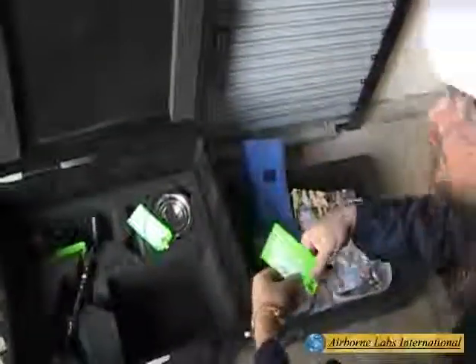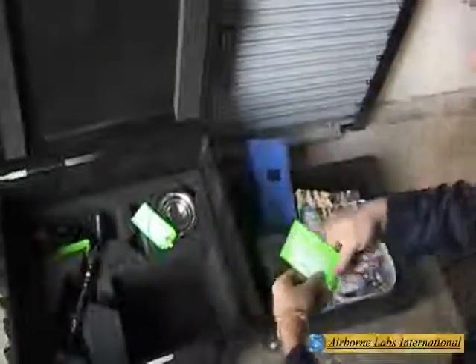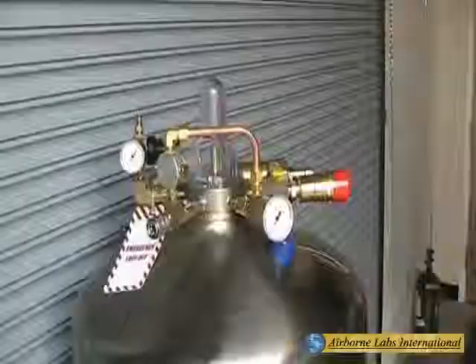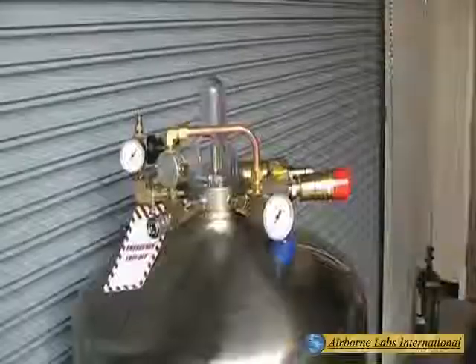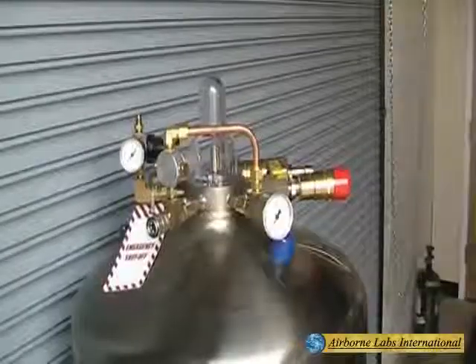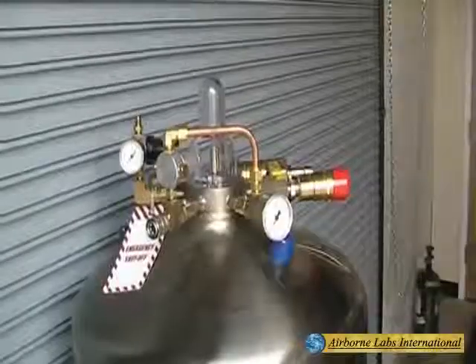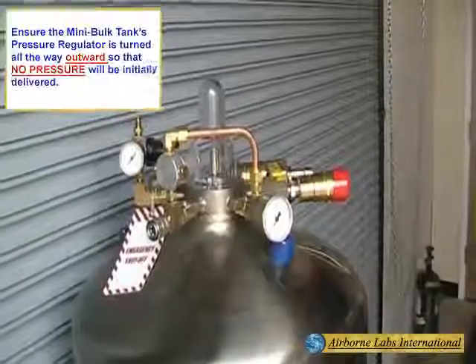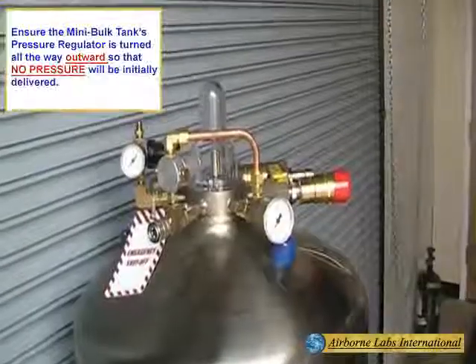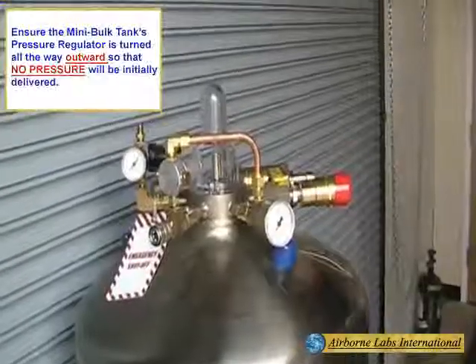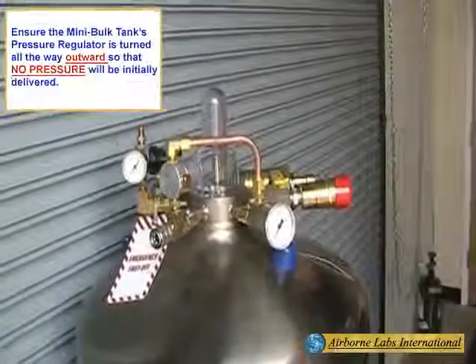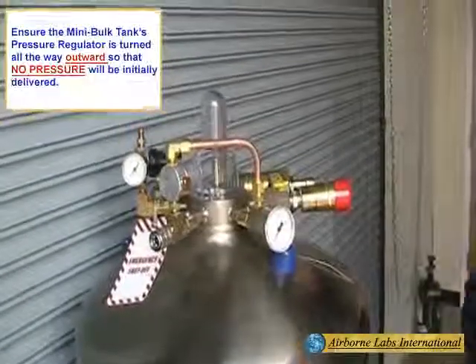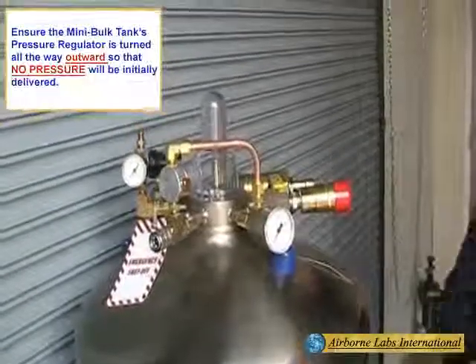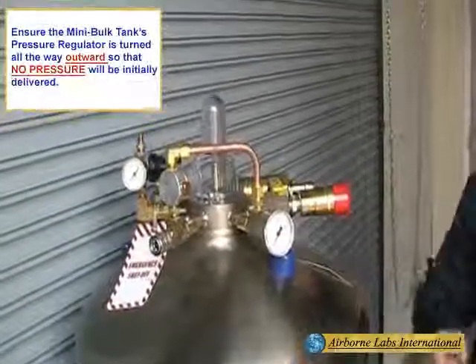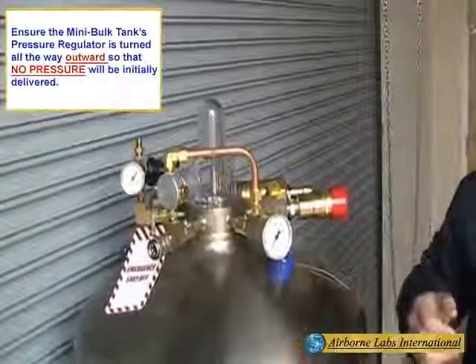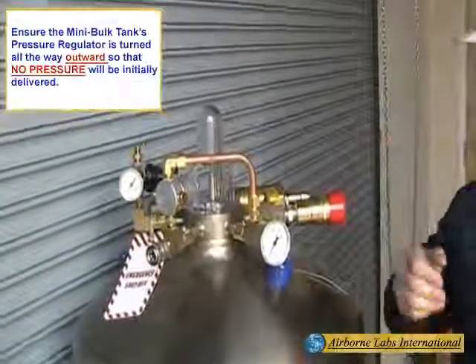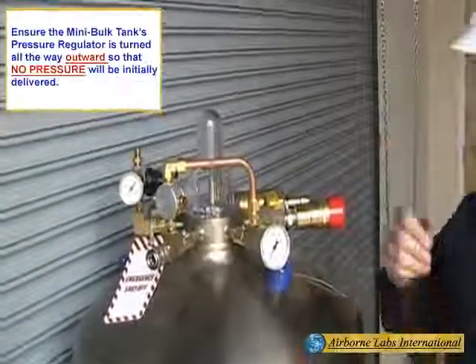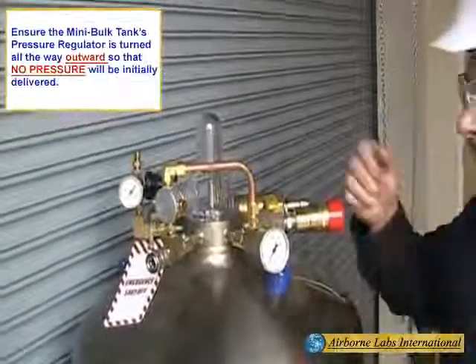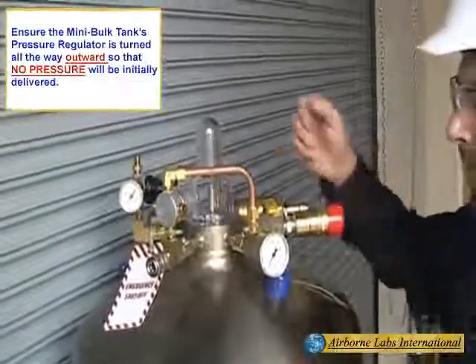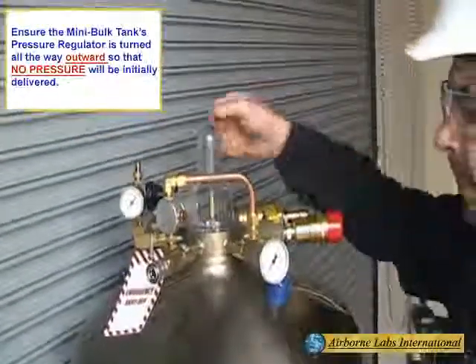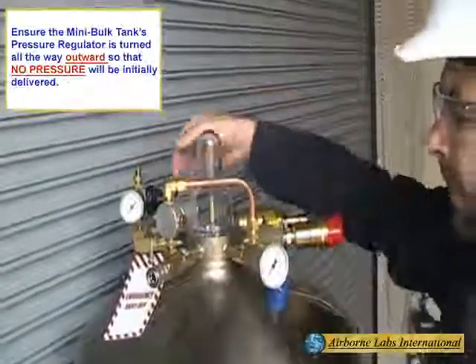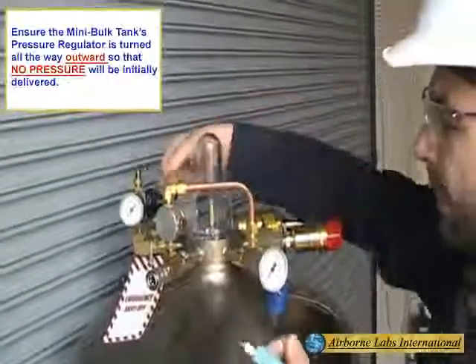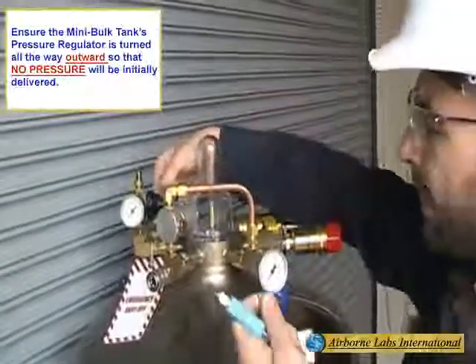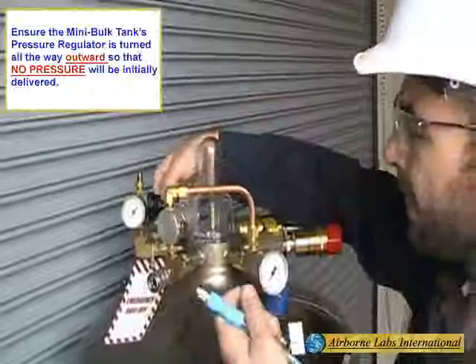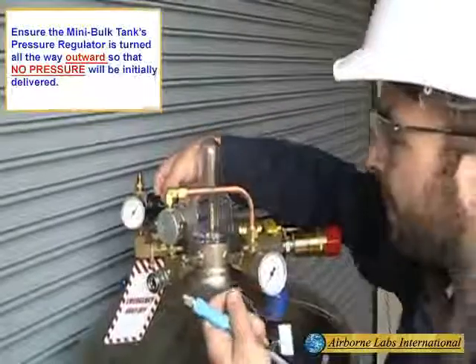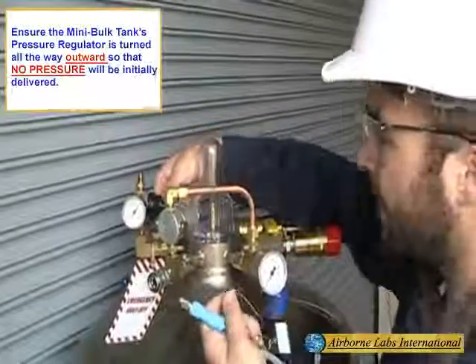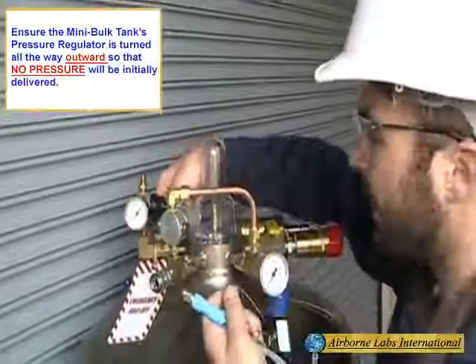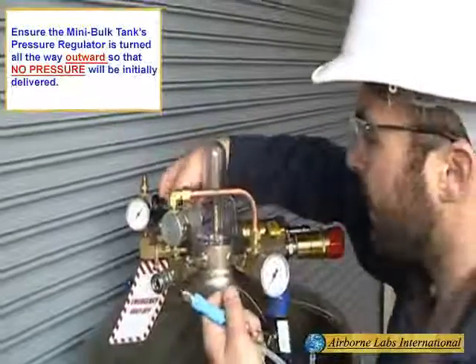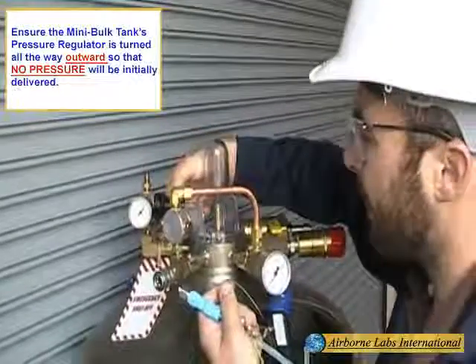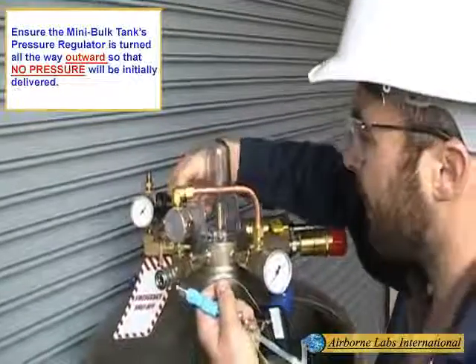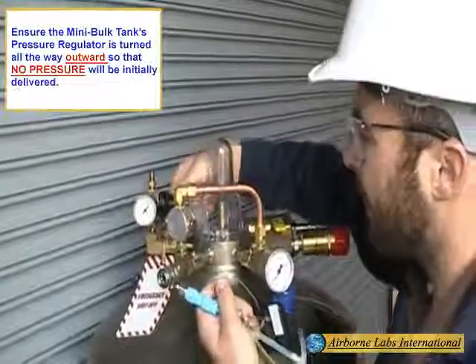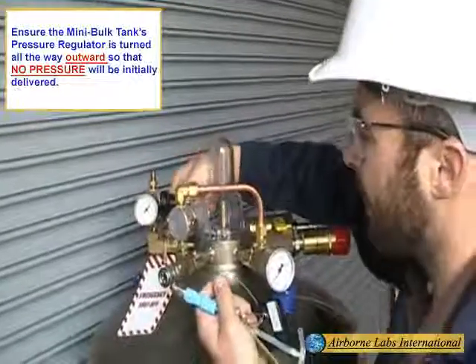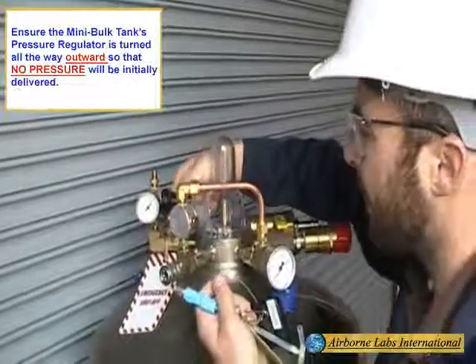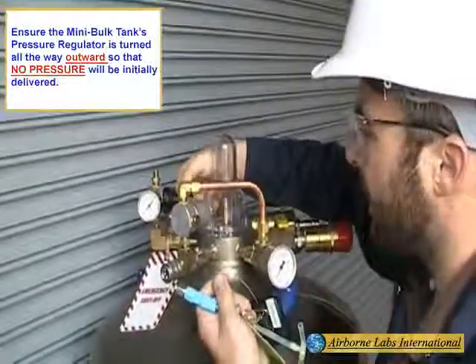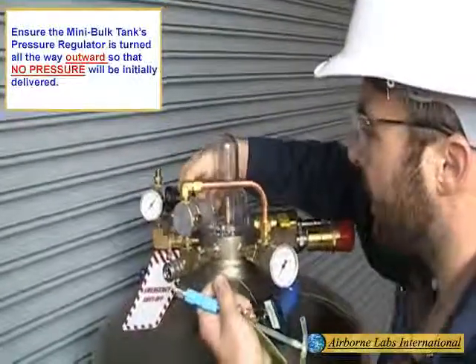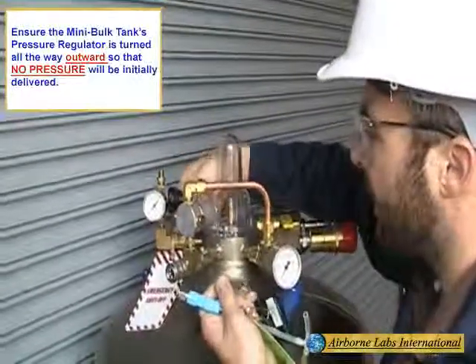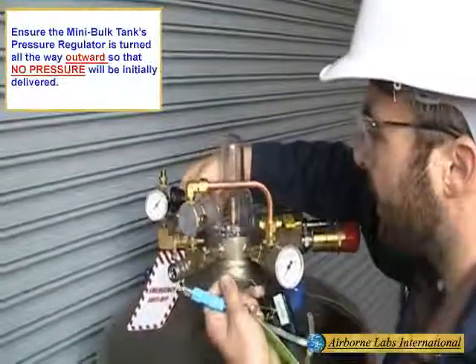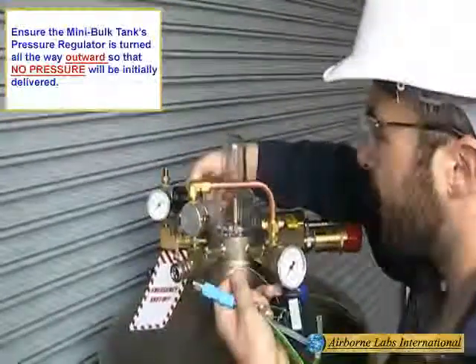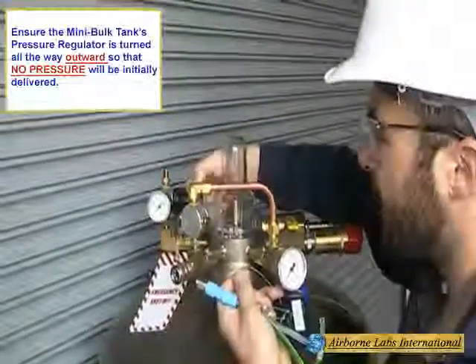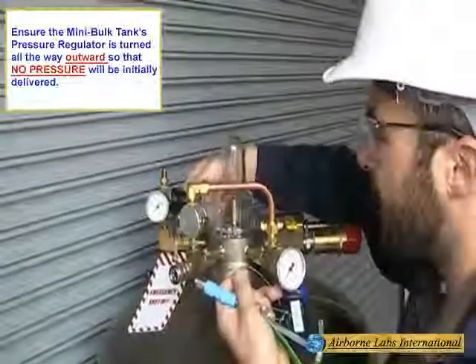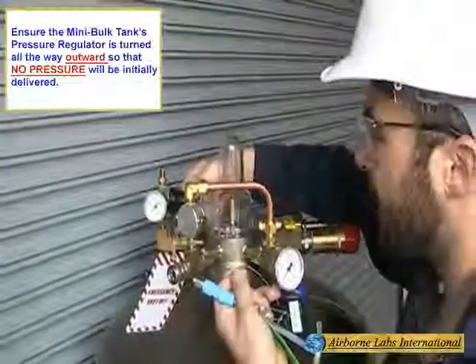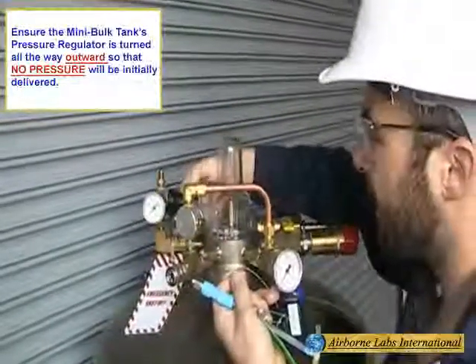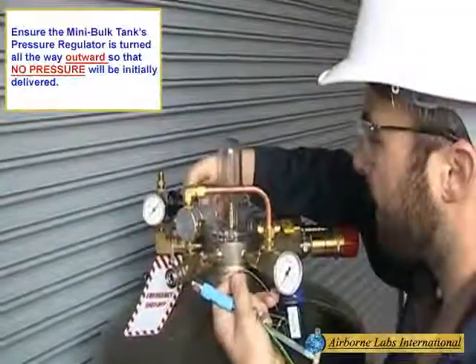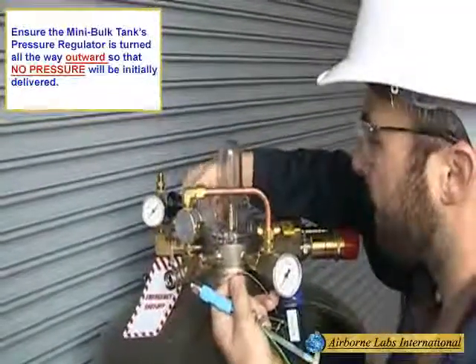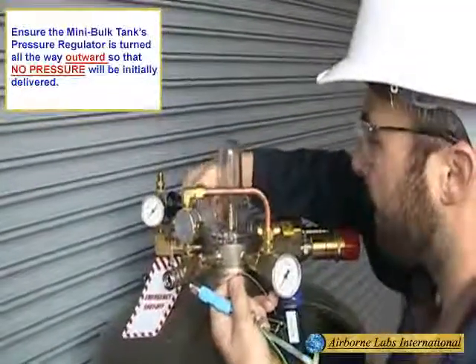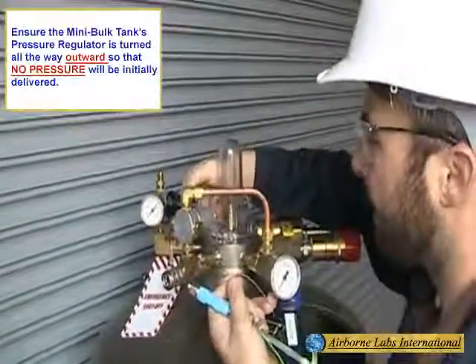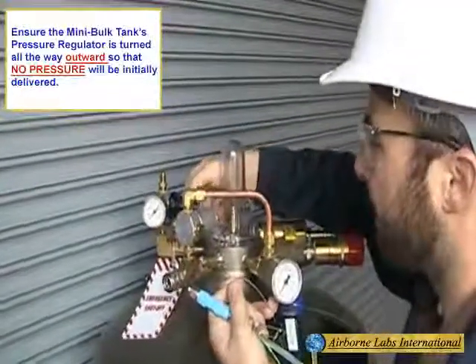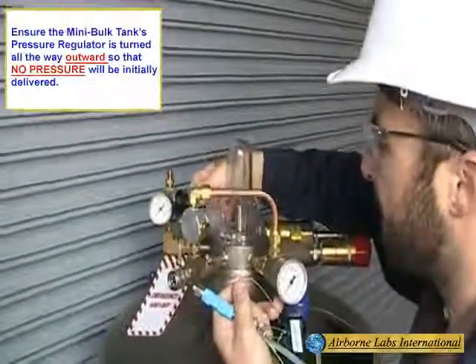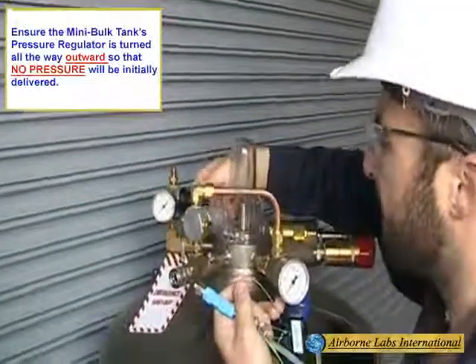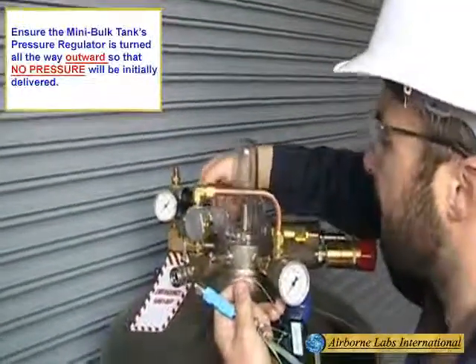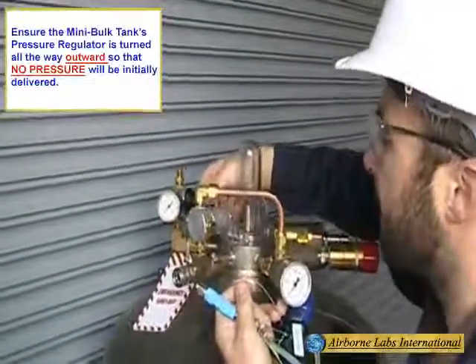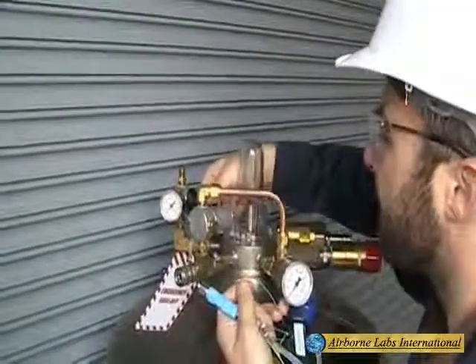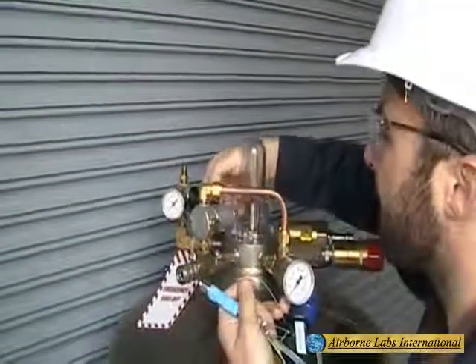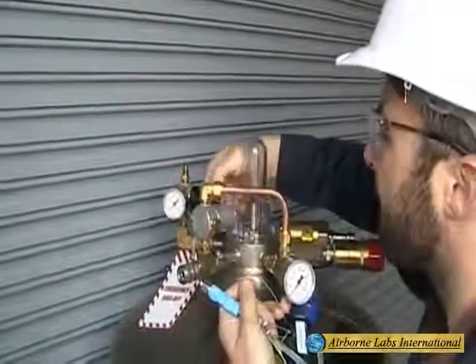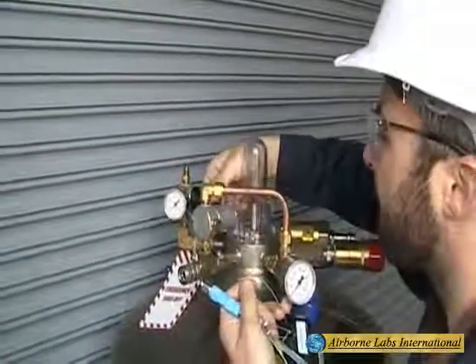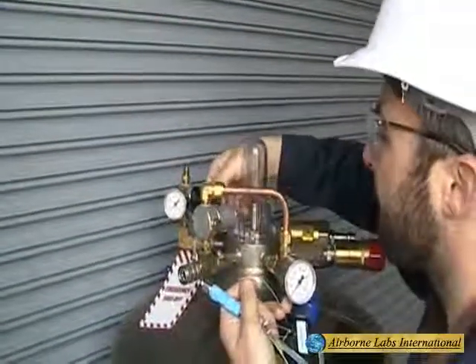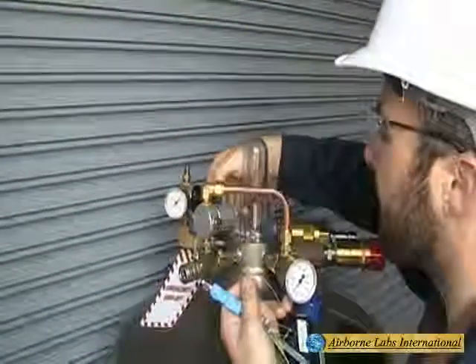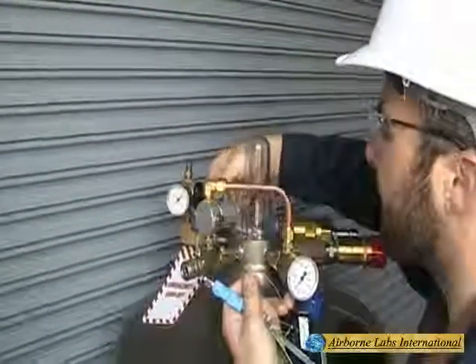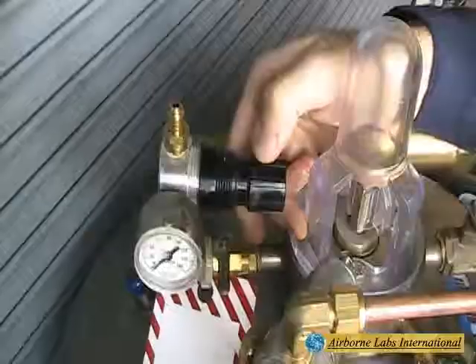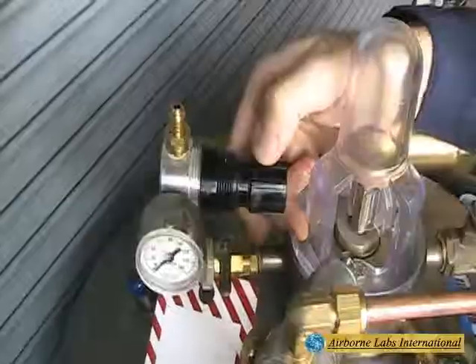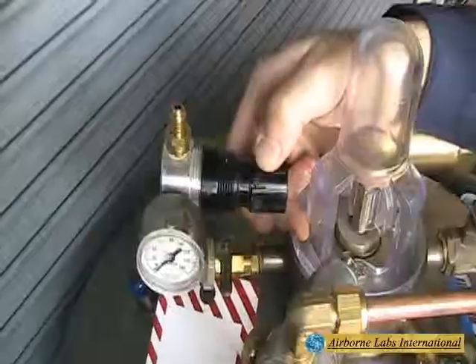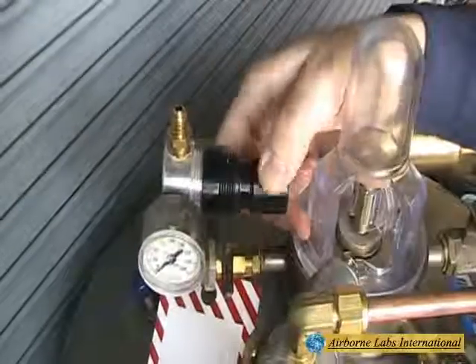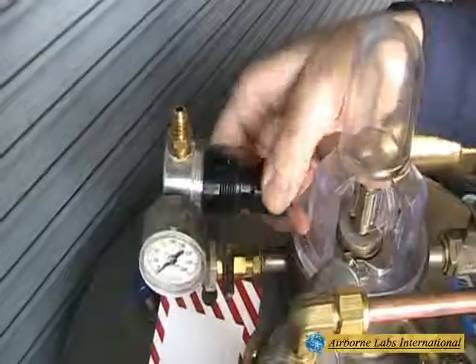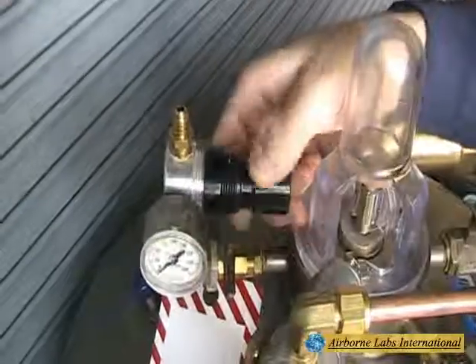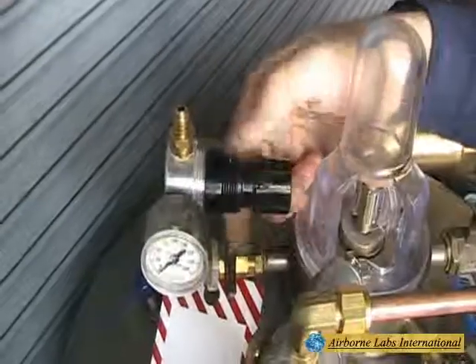Ensure the Mini Bulk Tank's pressure regulator is turned all the way outward so that no pressure will be initially delivered.